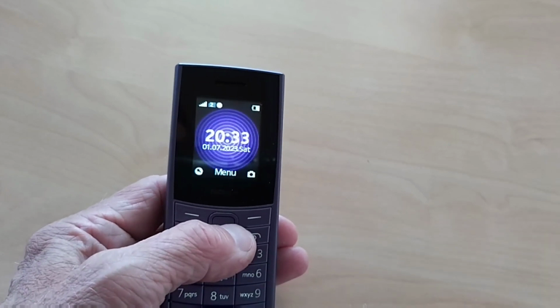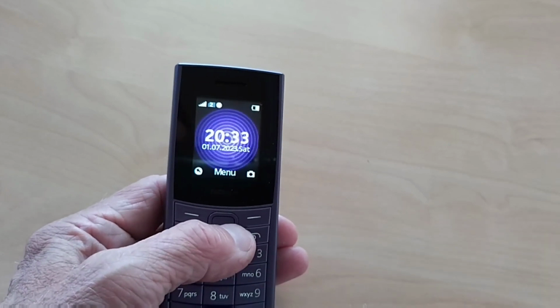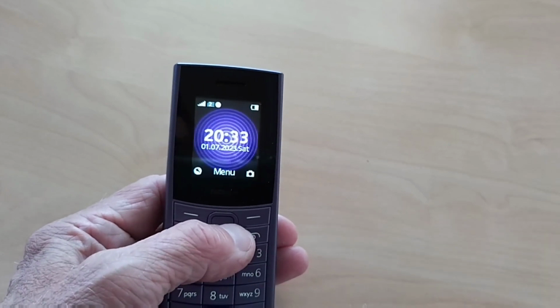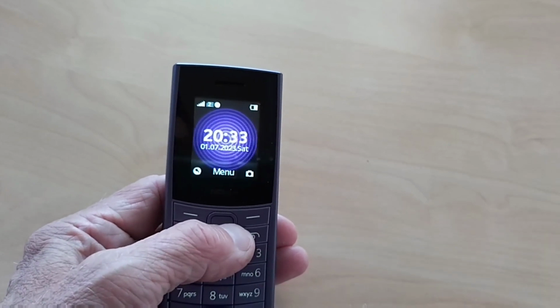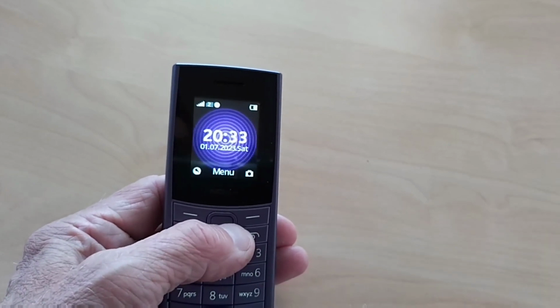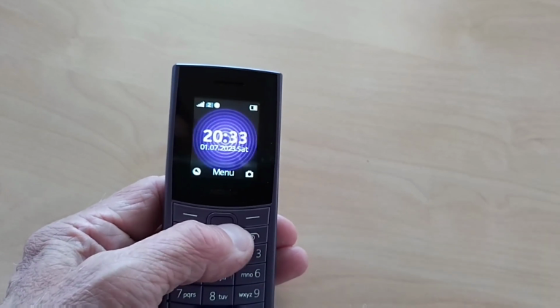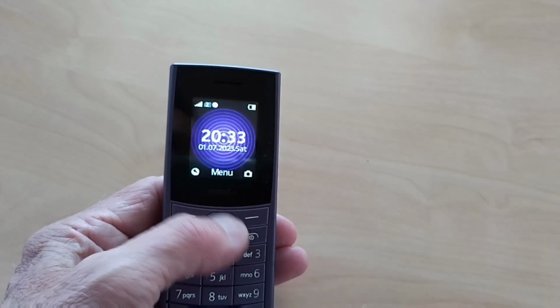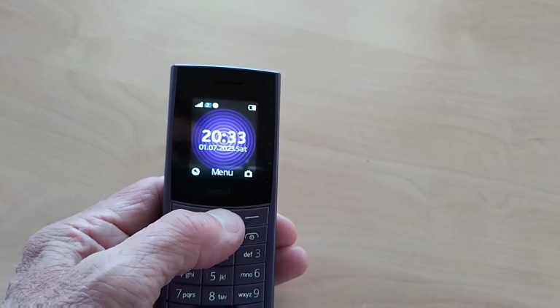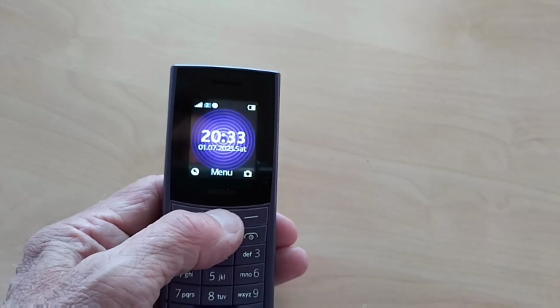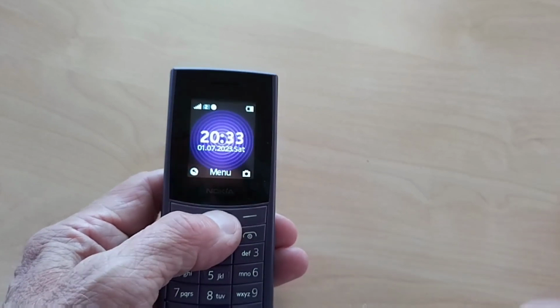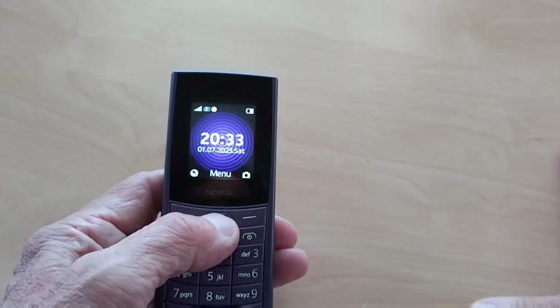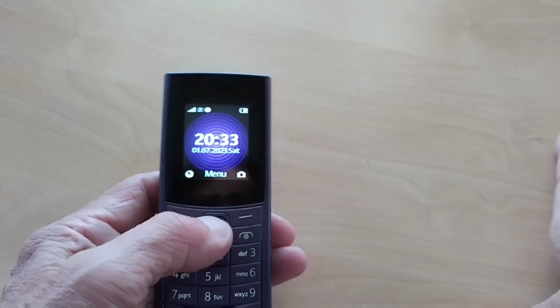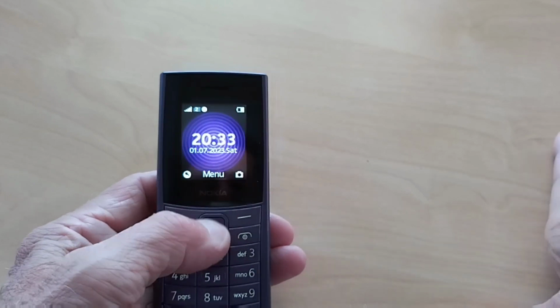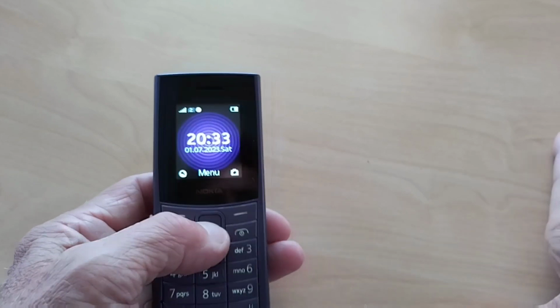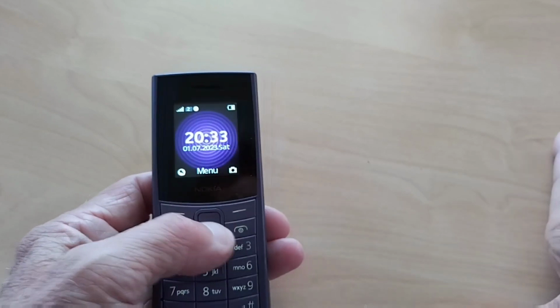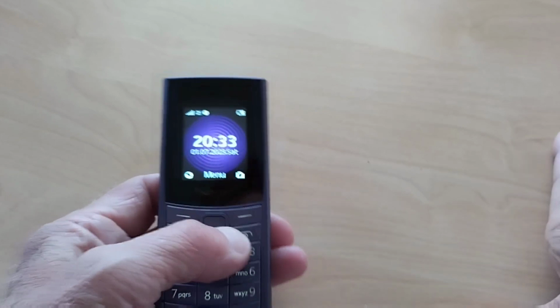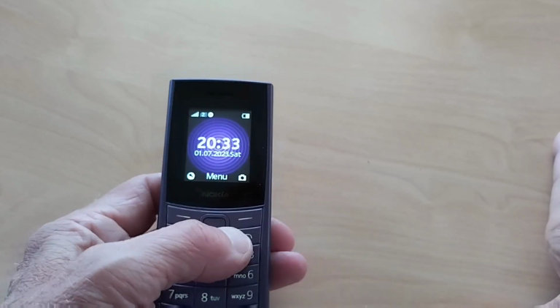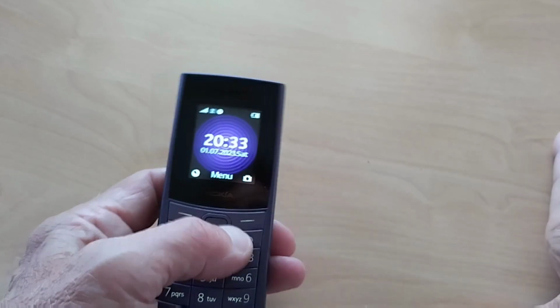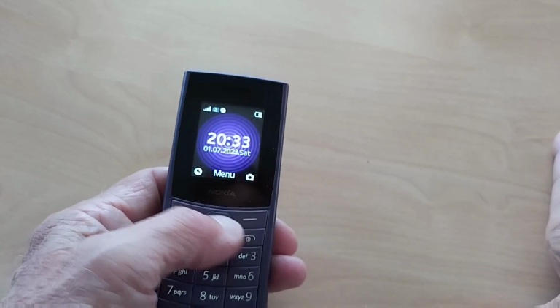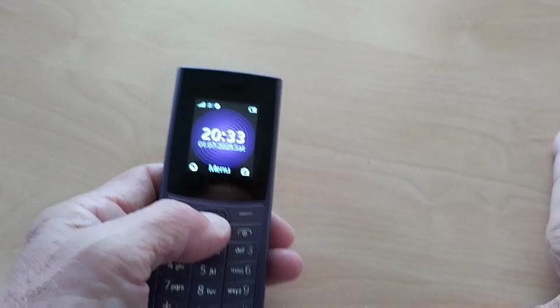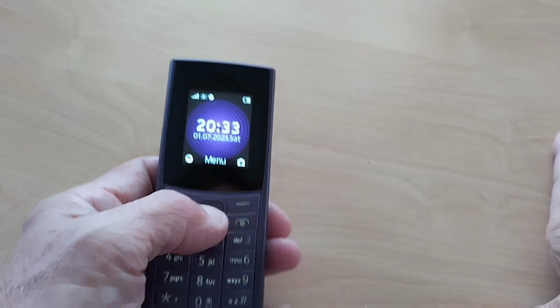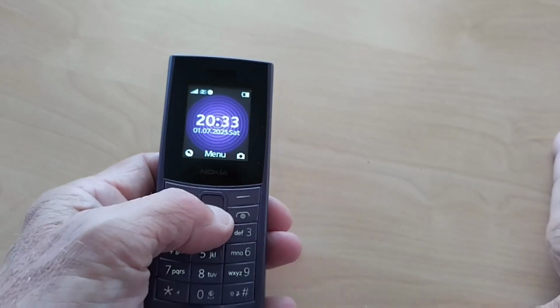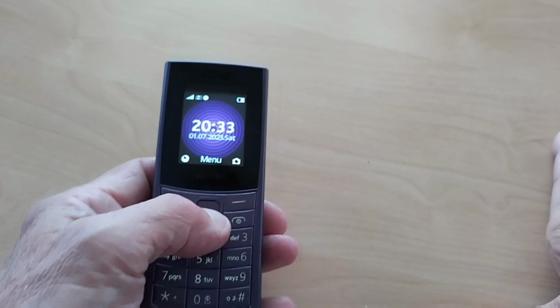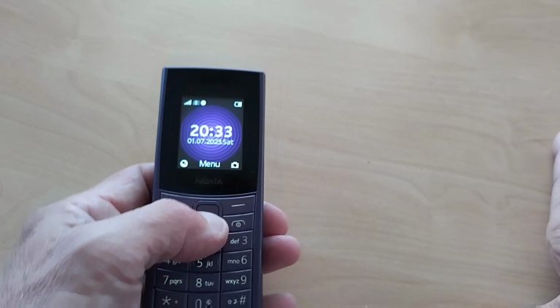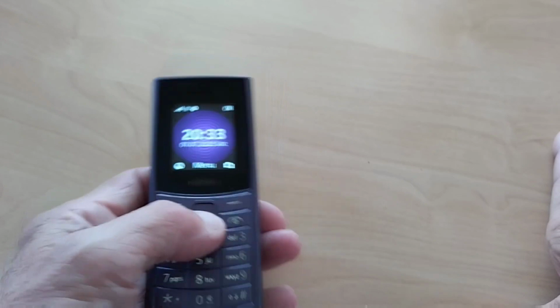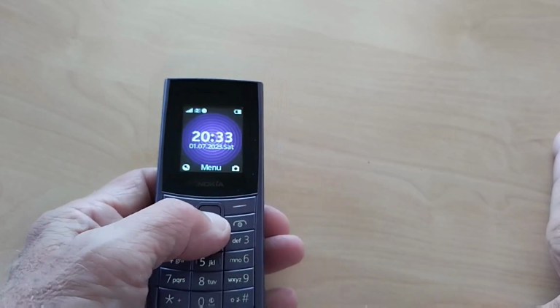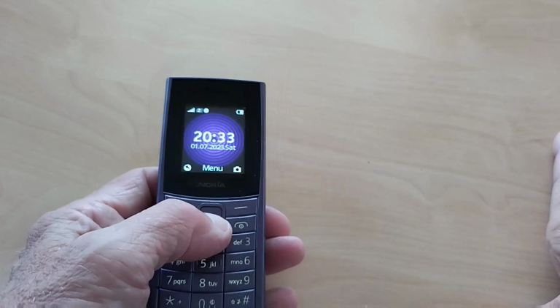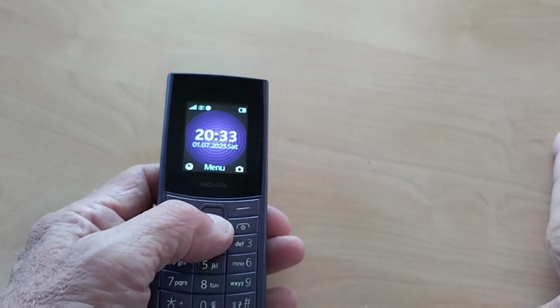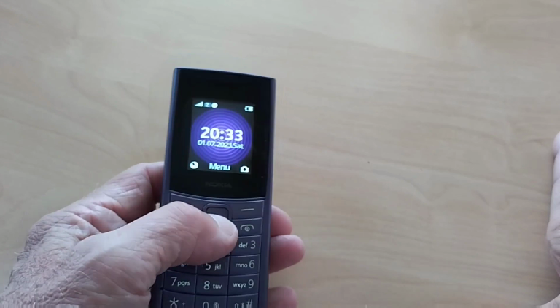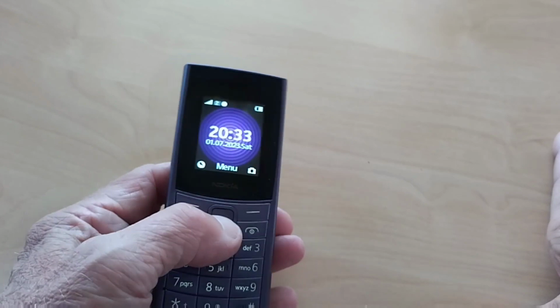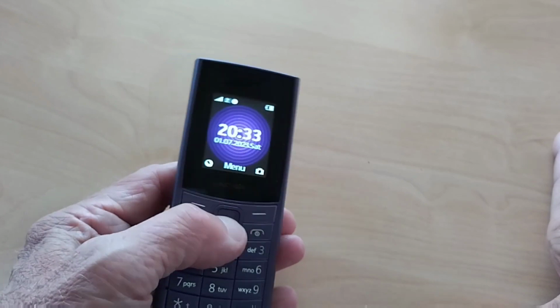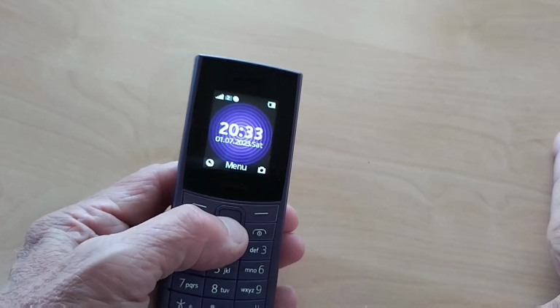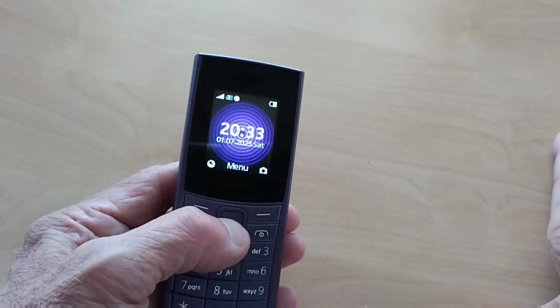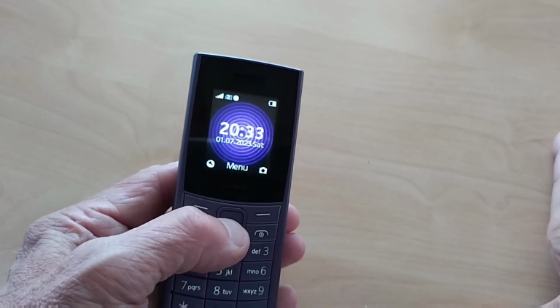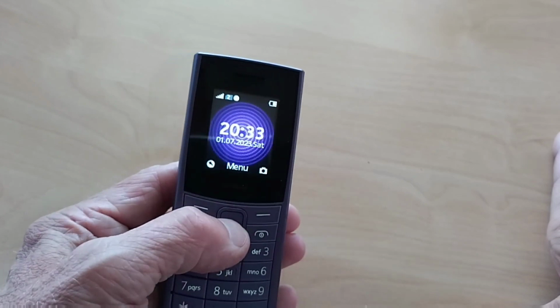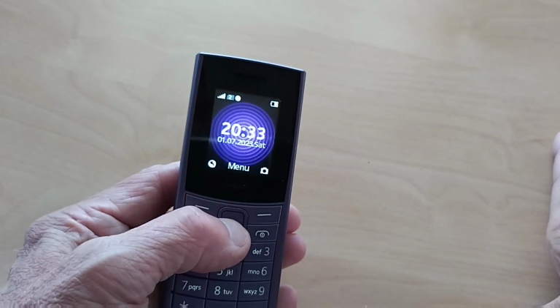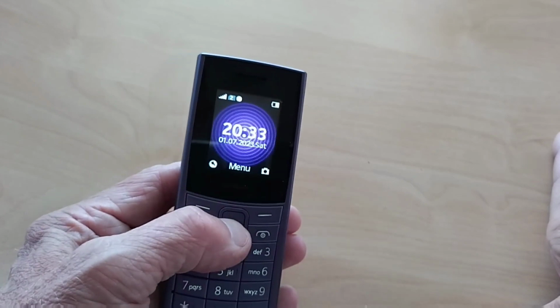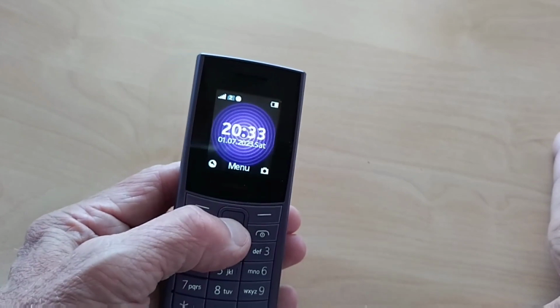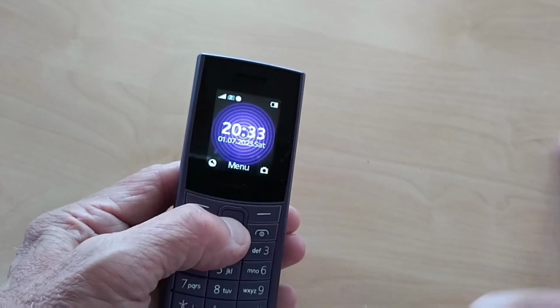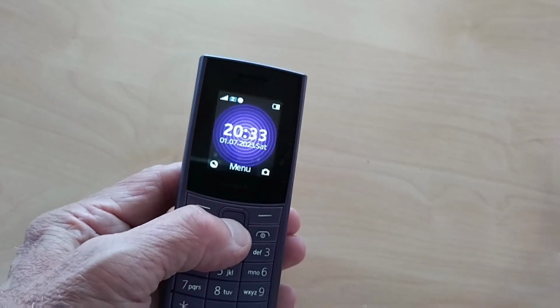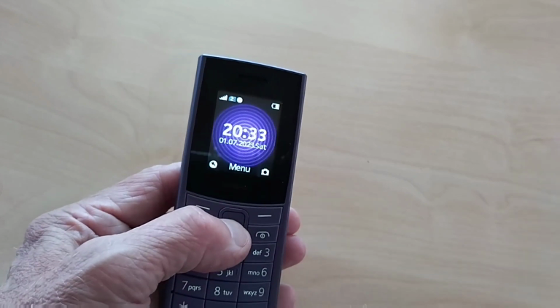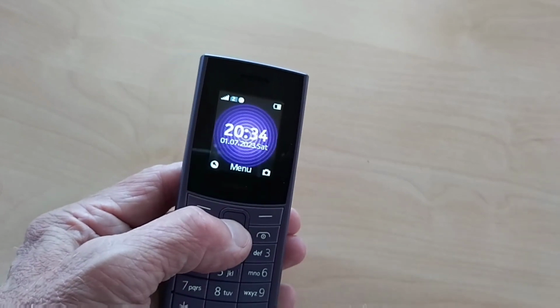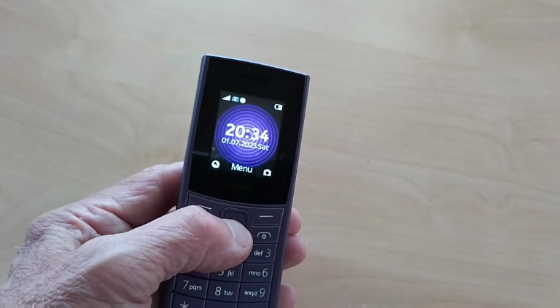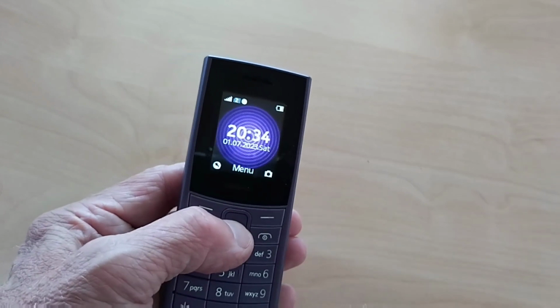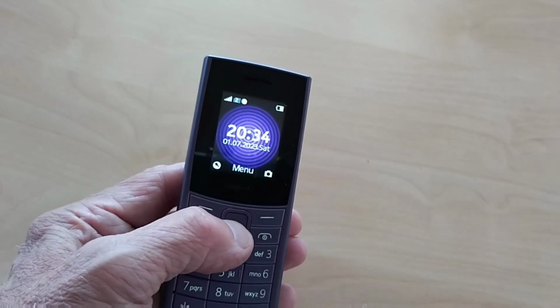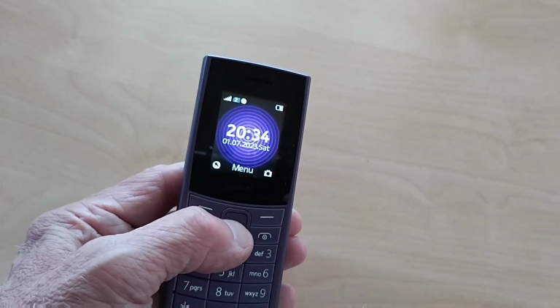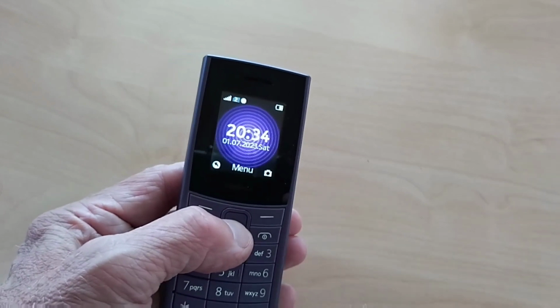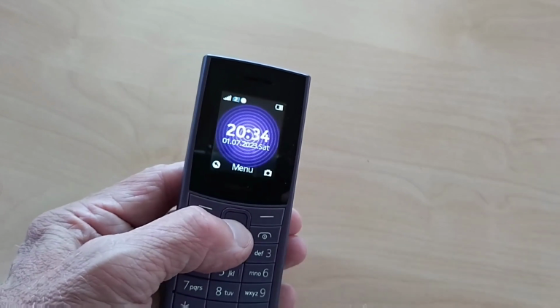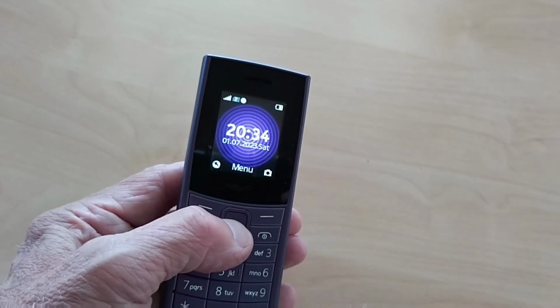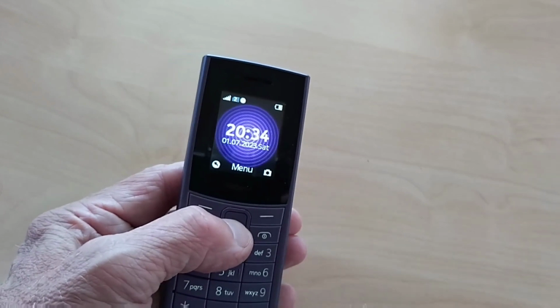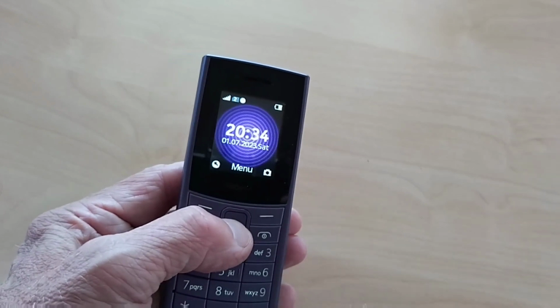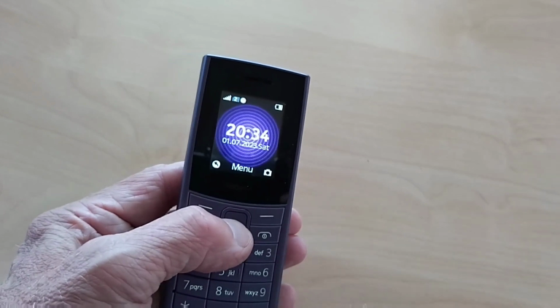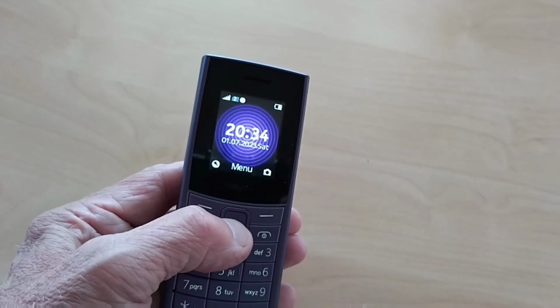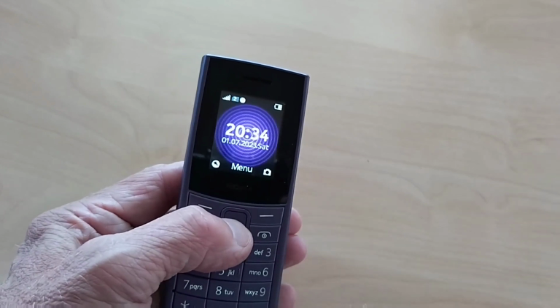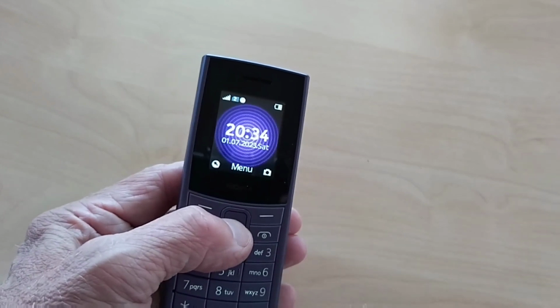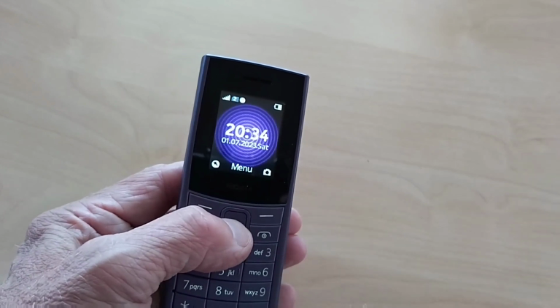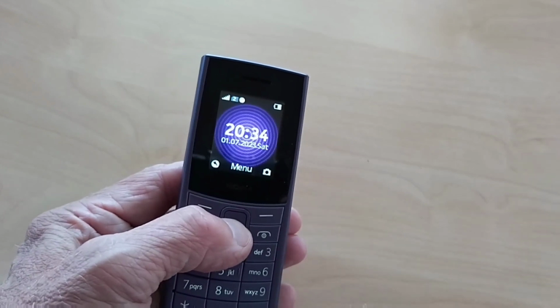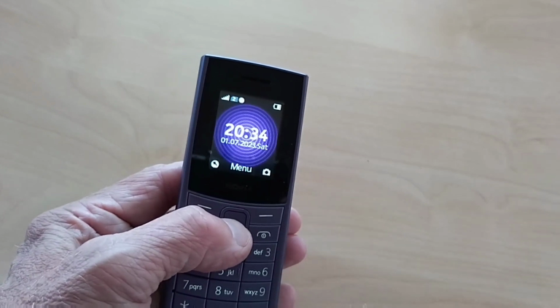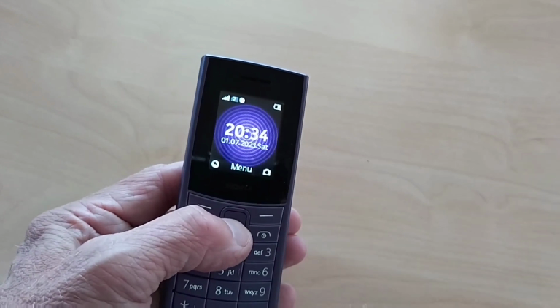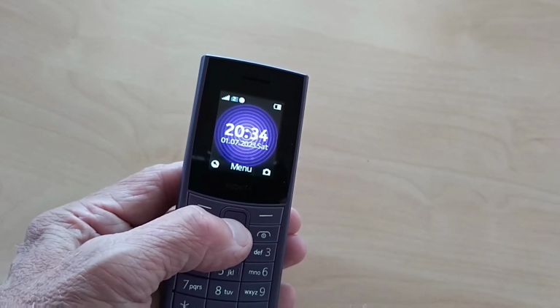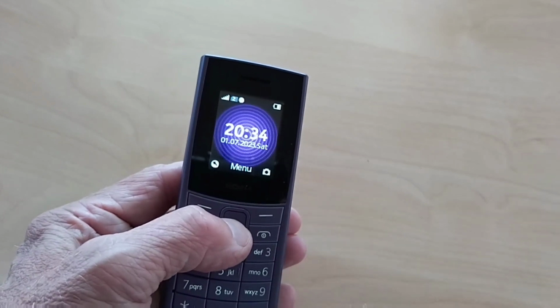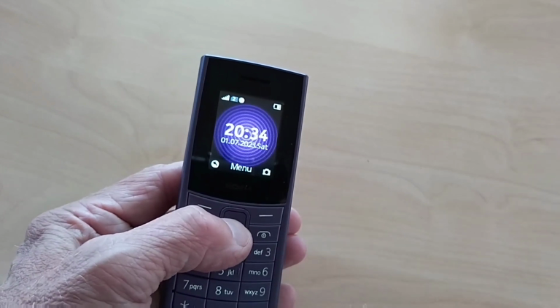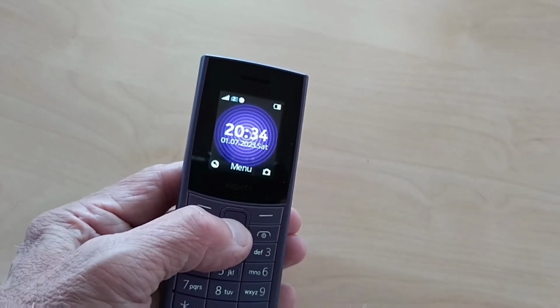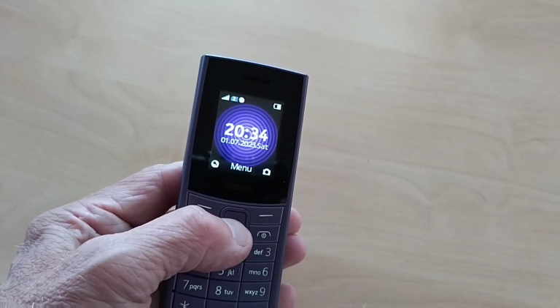That's only a short run-through. Any questions, please ask. Bye for now.